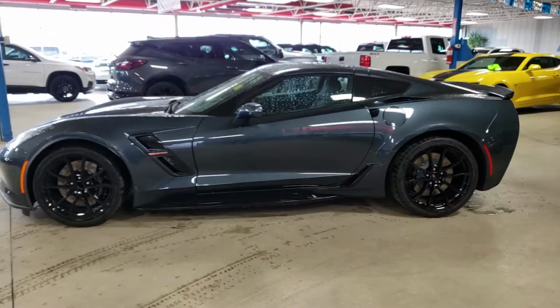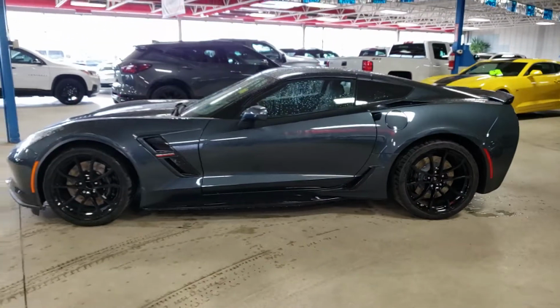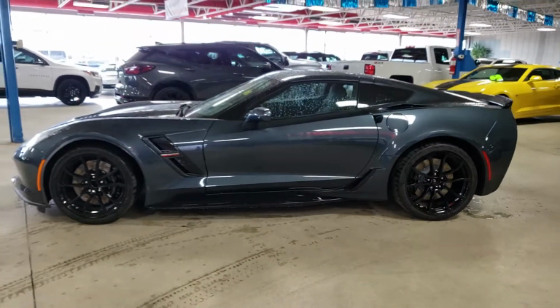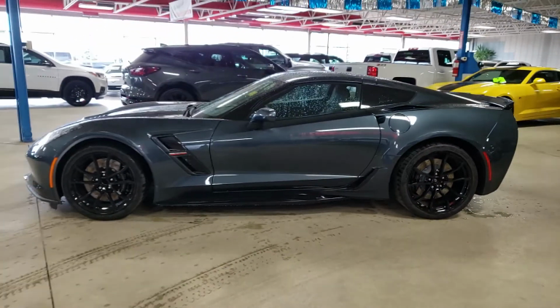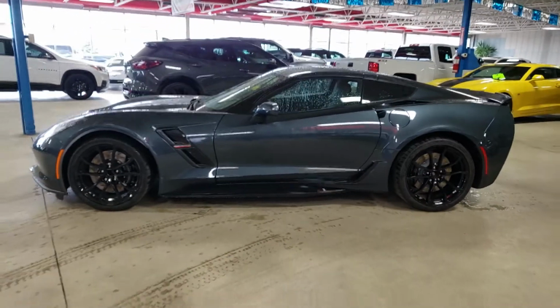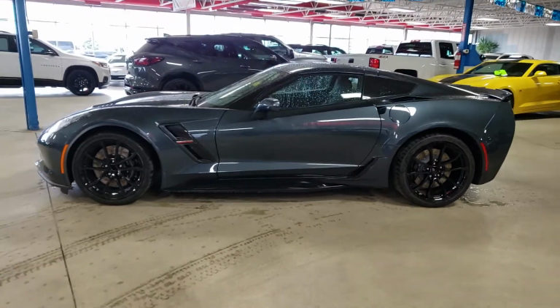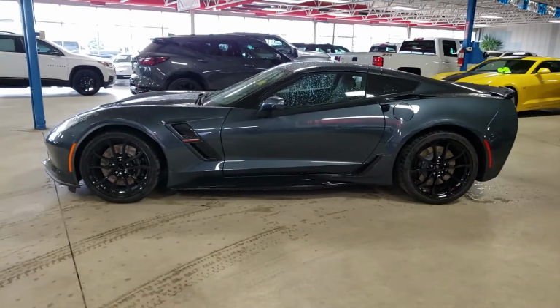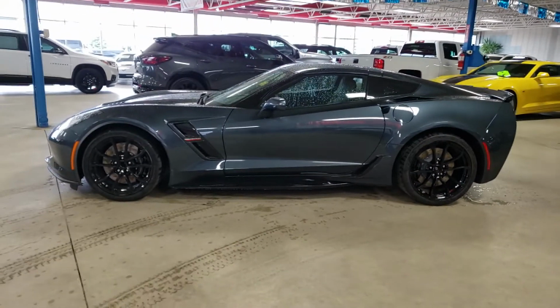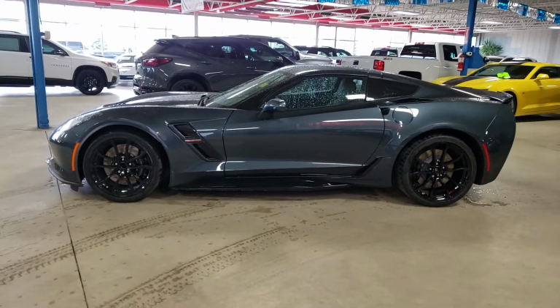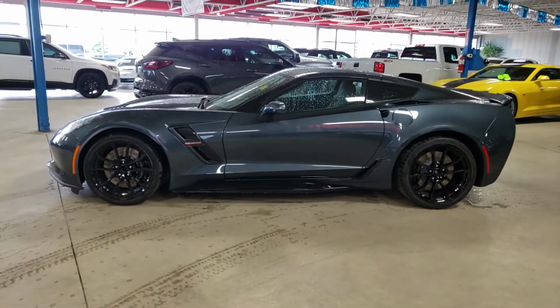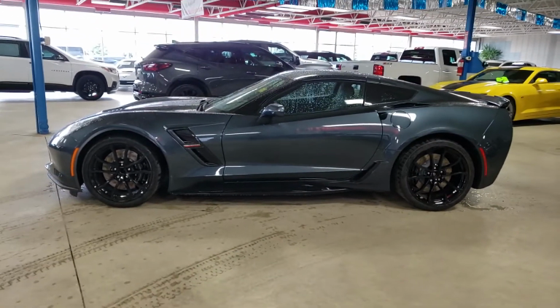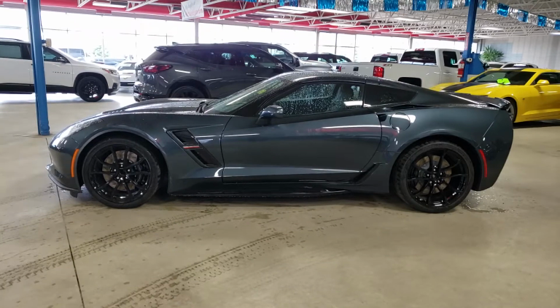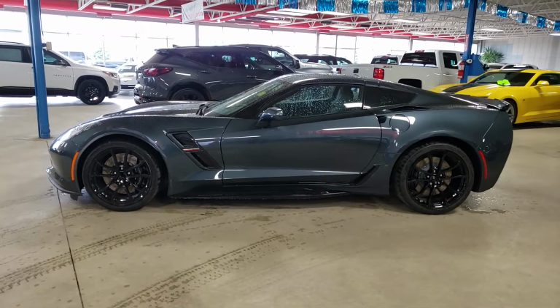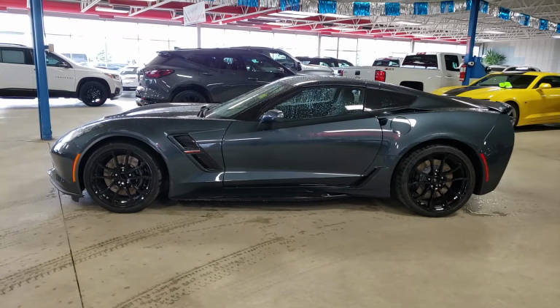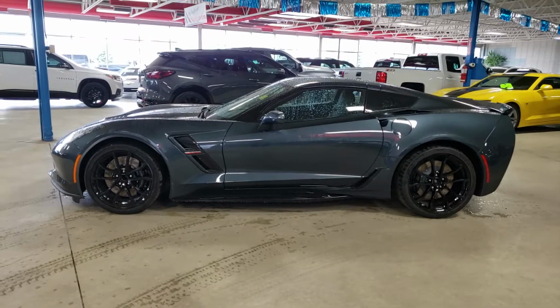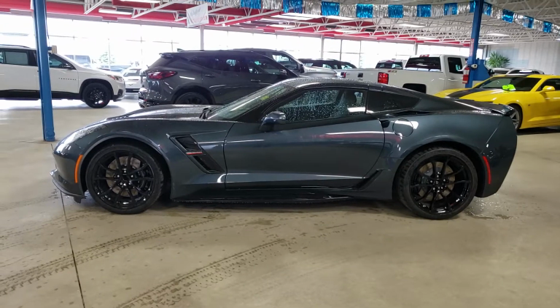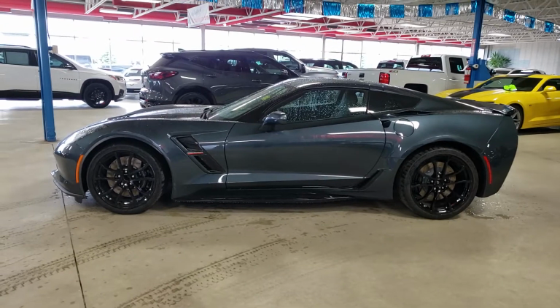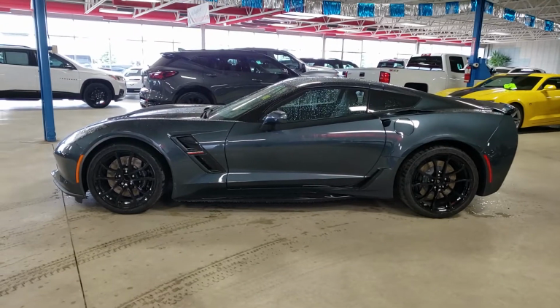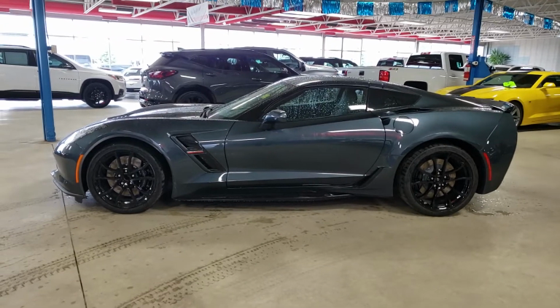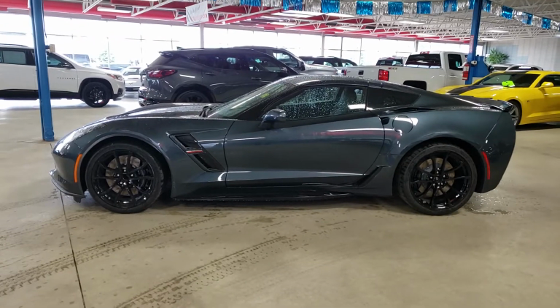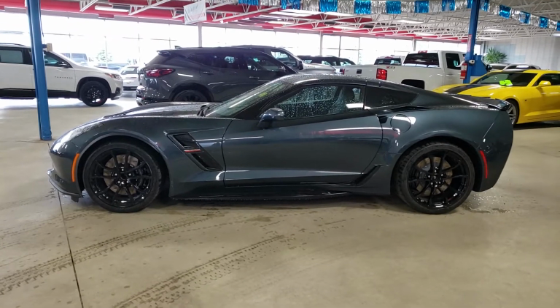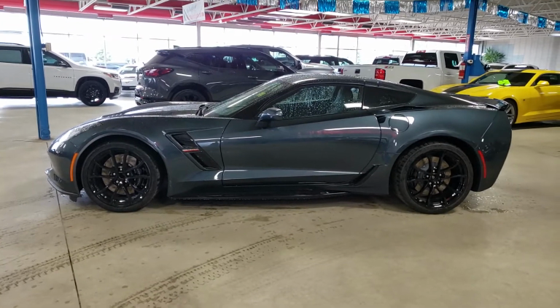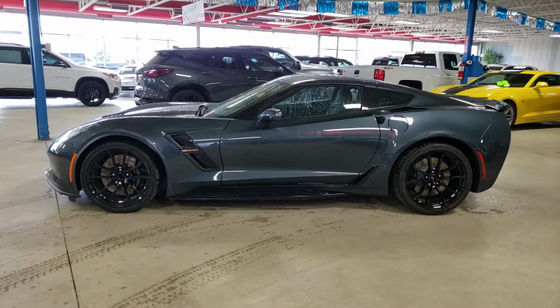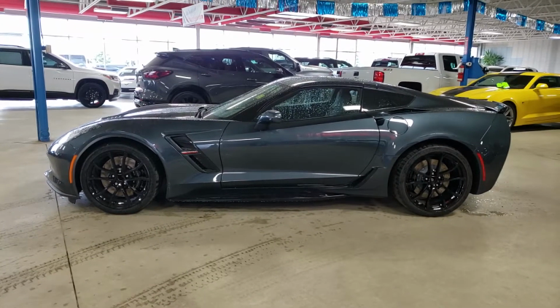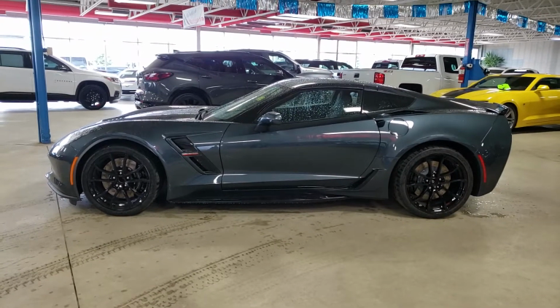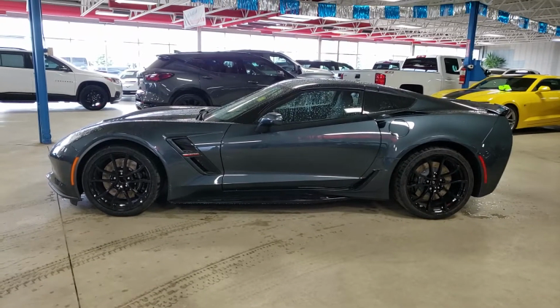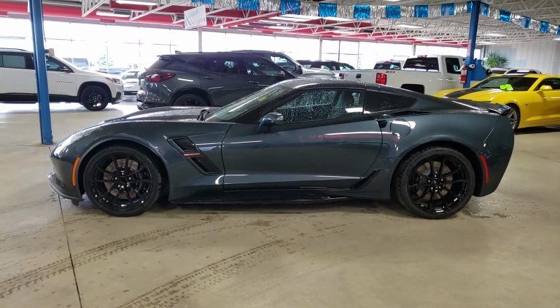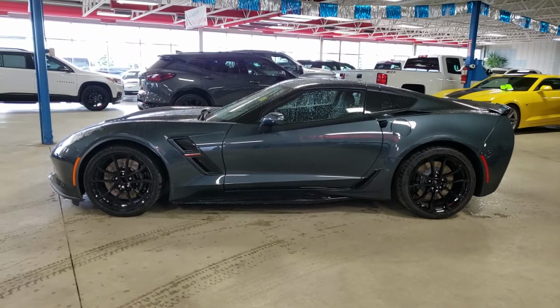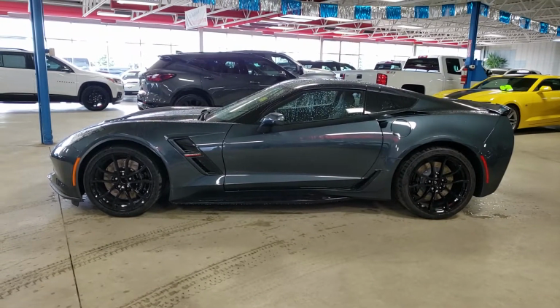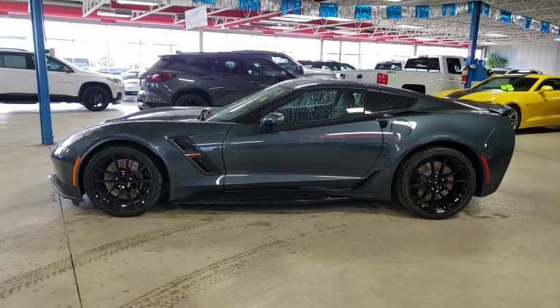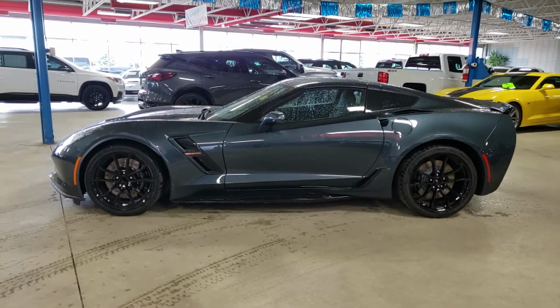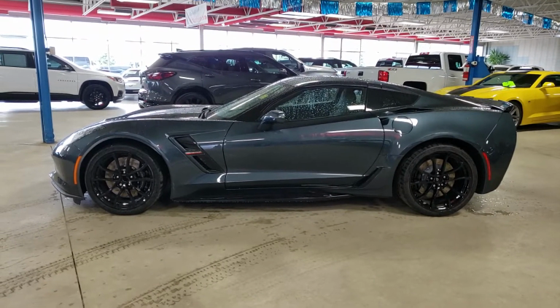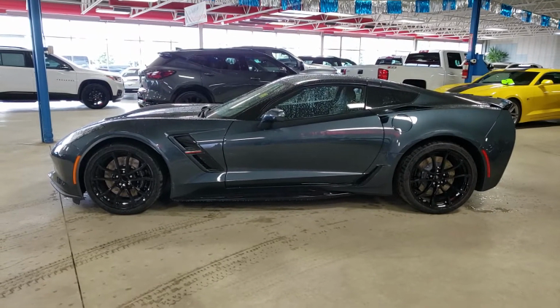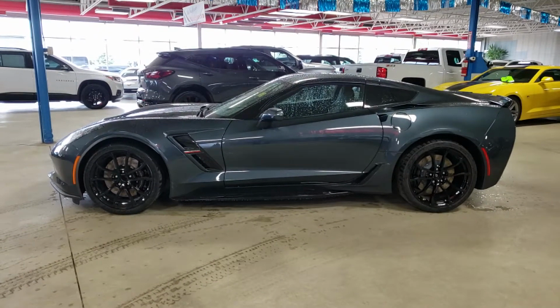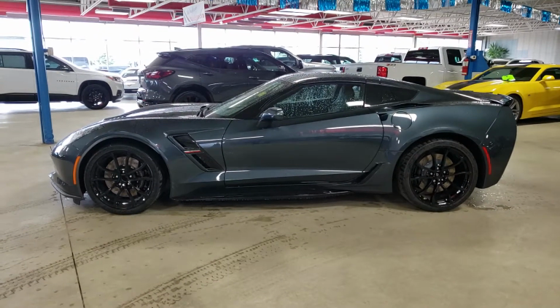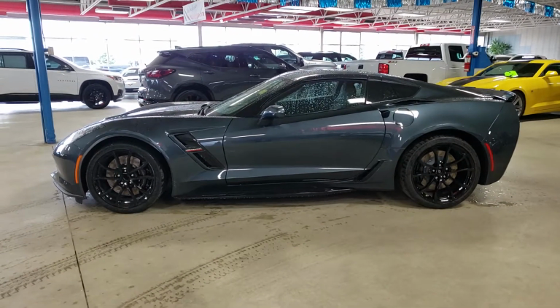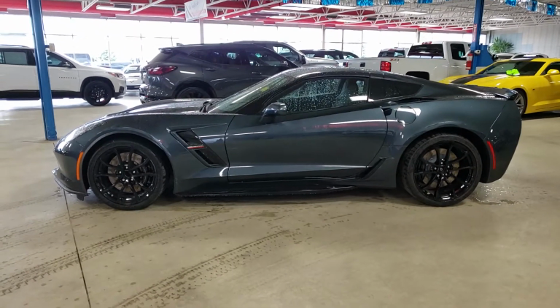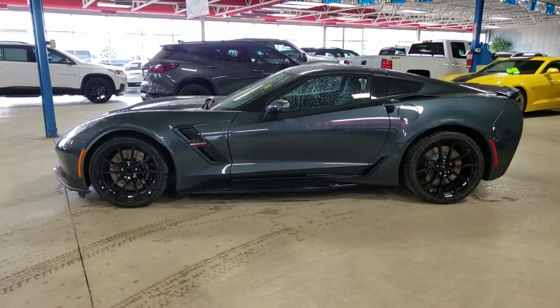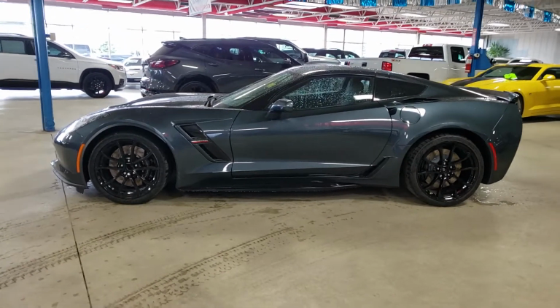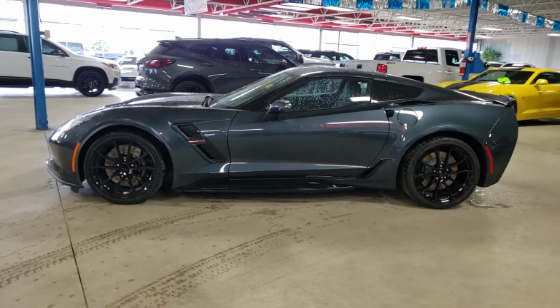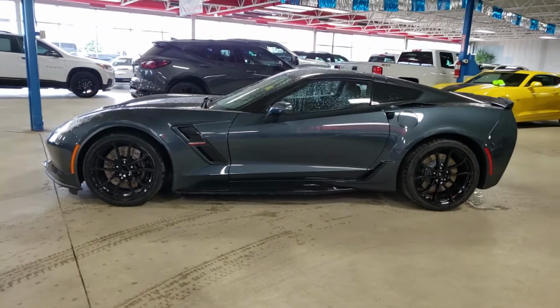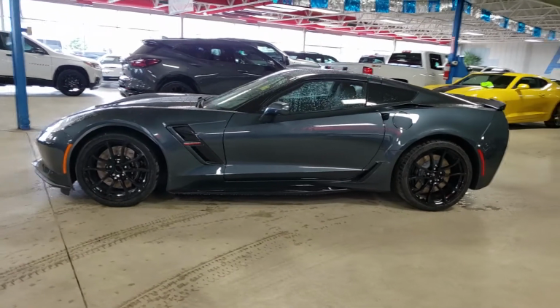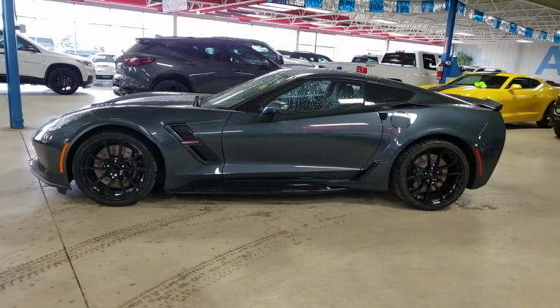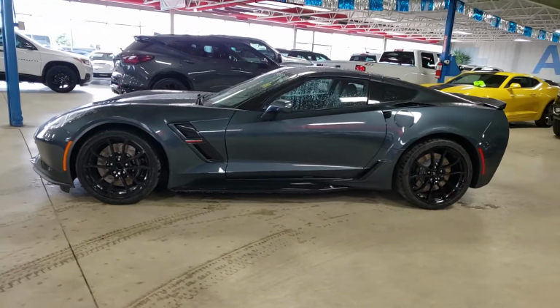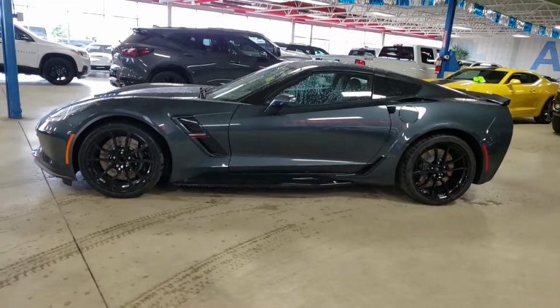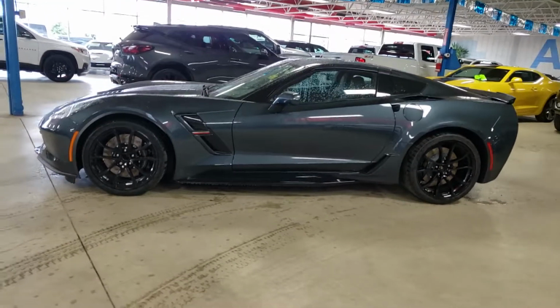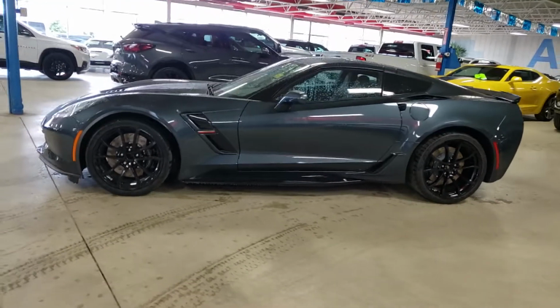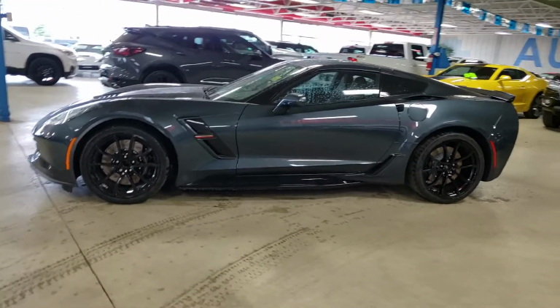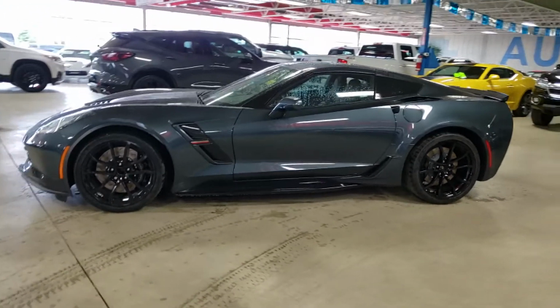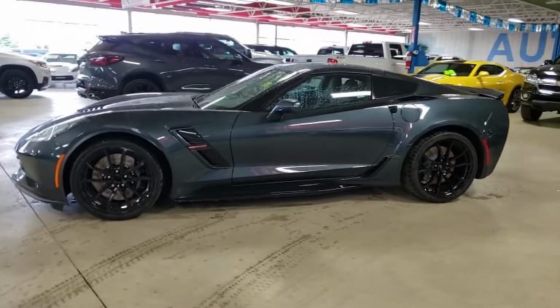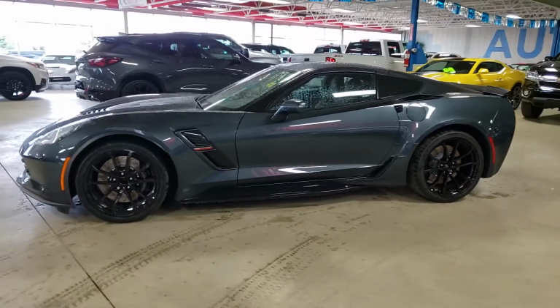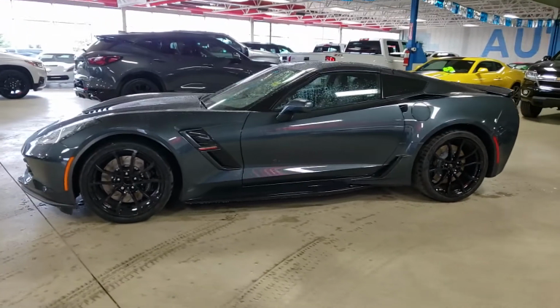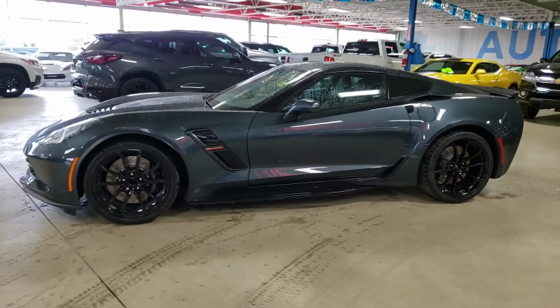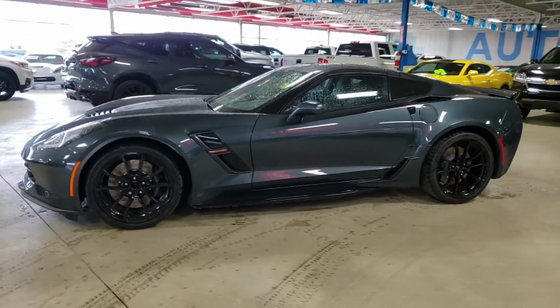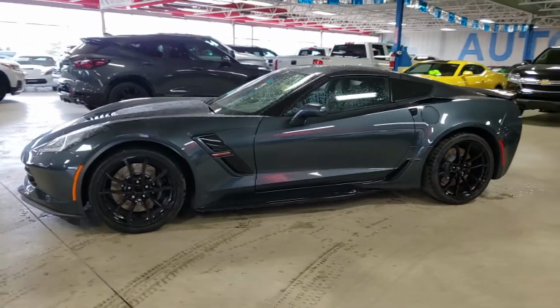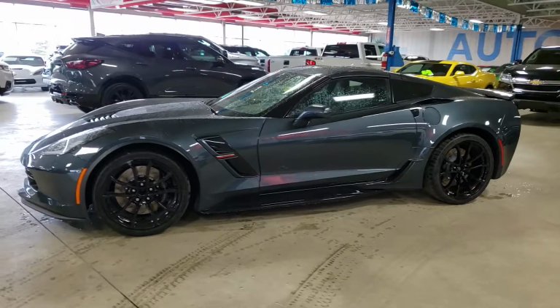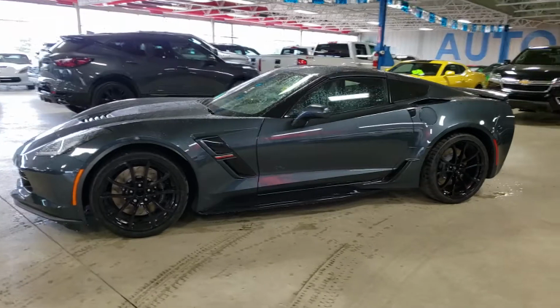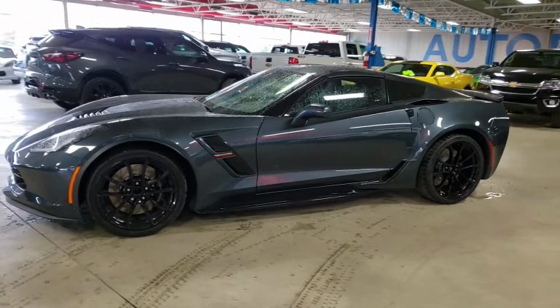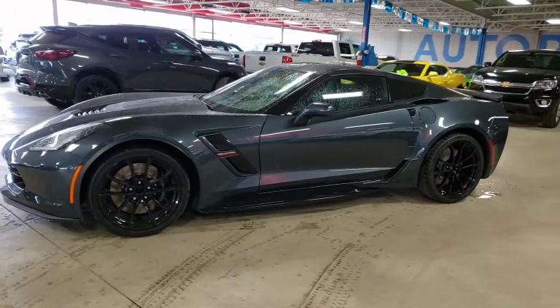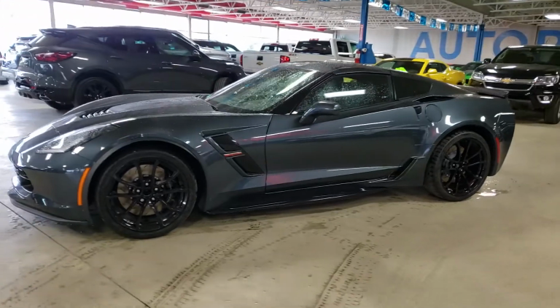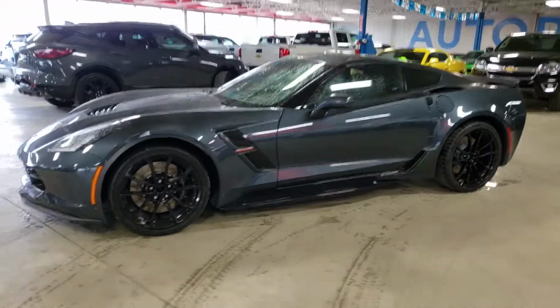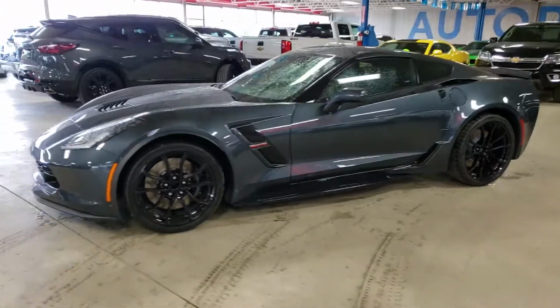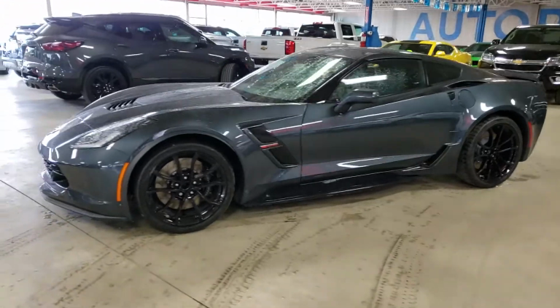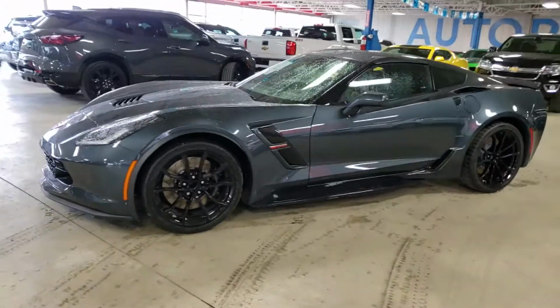The center caps are not in the rims quite yet — we don't do that until delivery. But rest assured, if this is the one for you, you will have center caps.